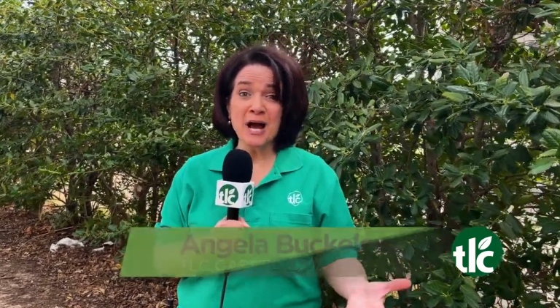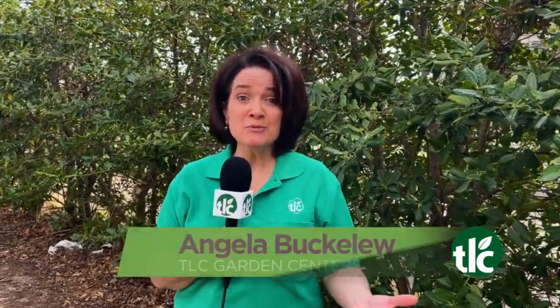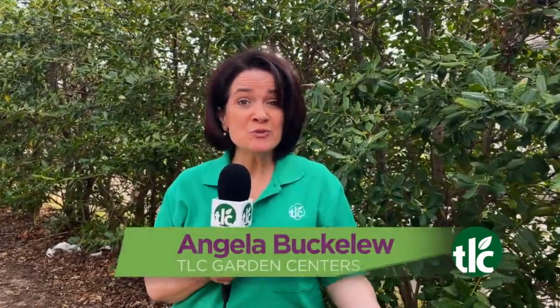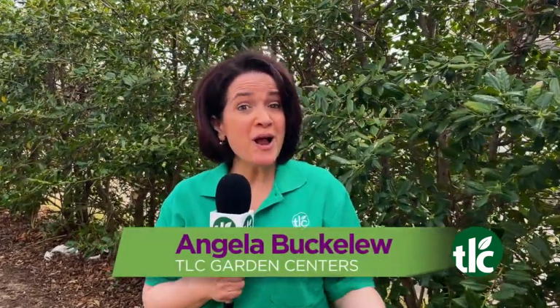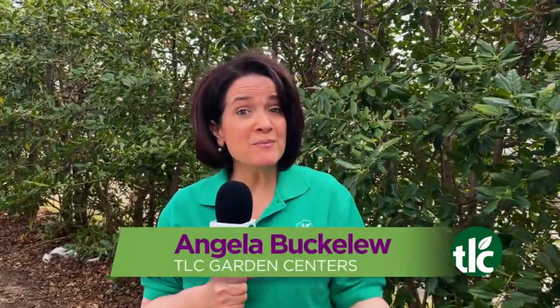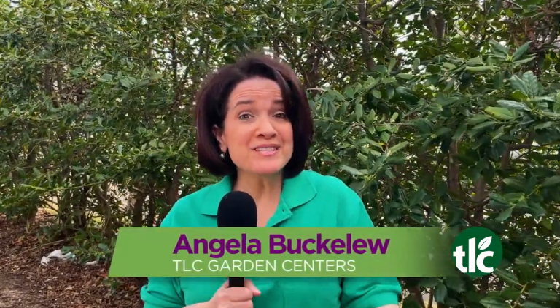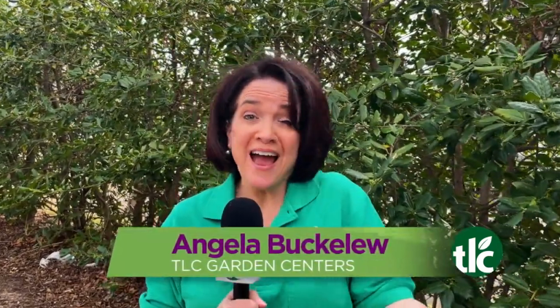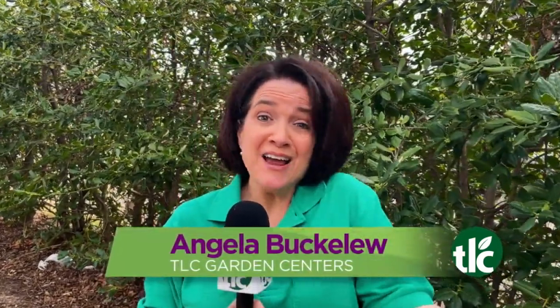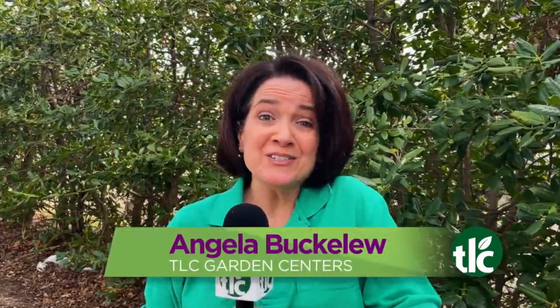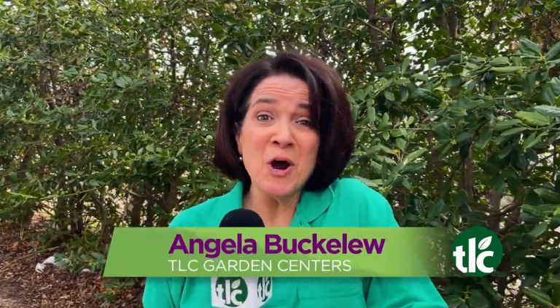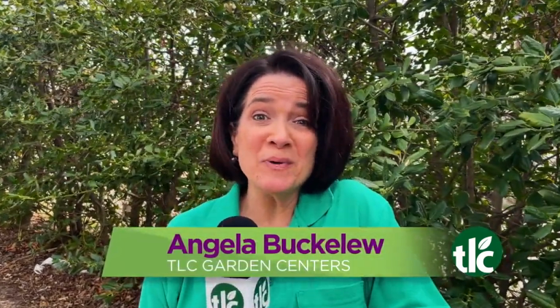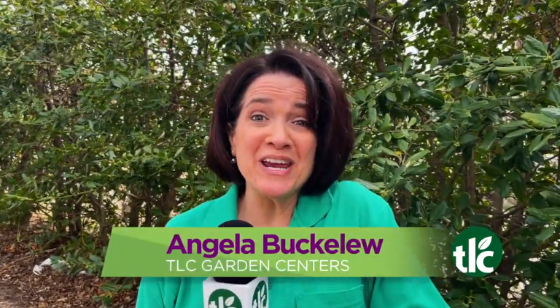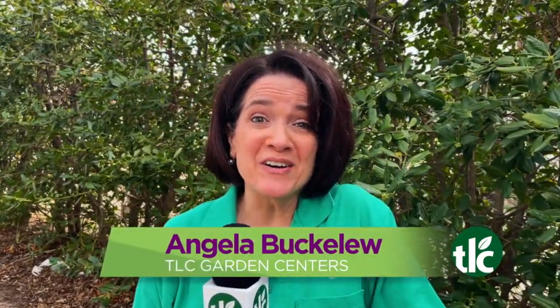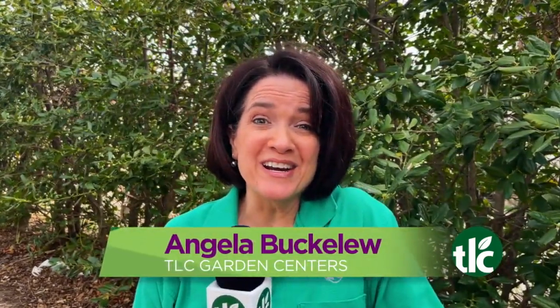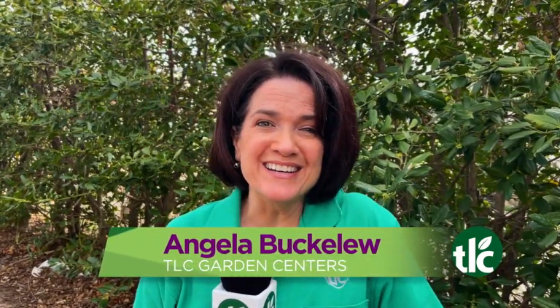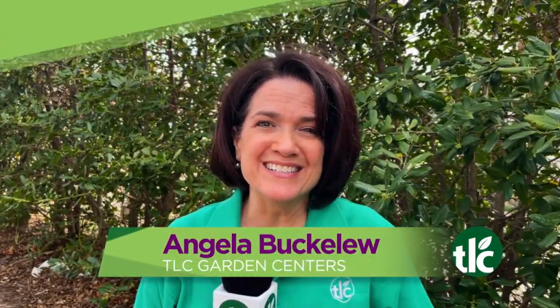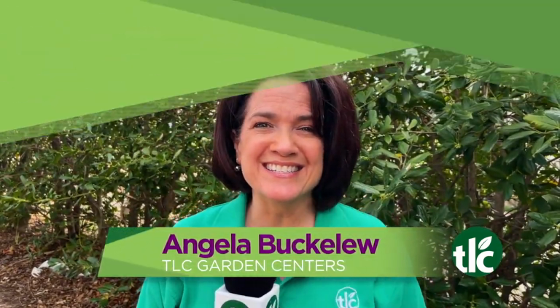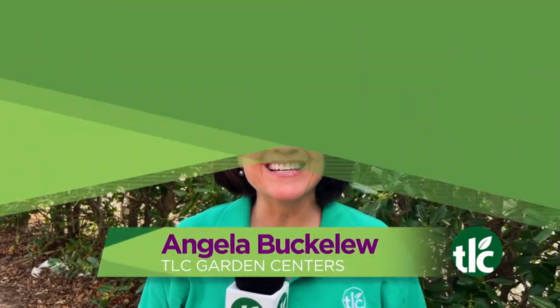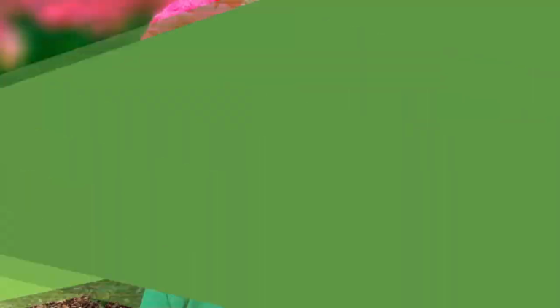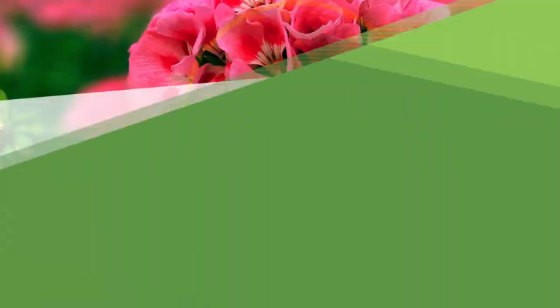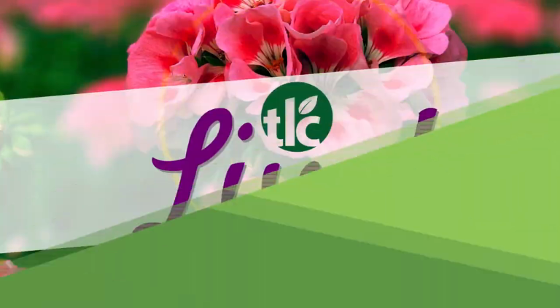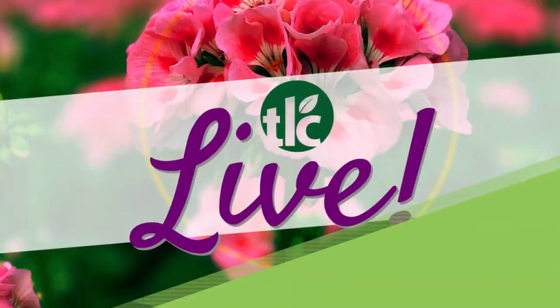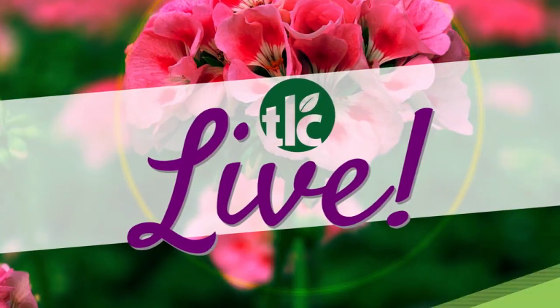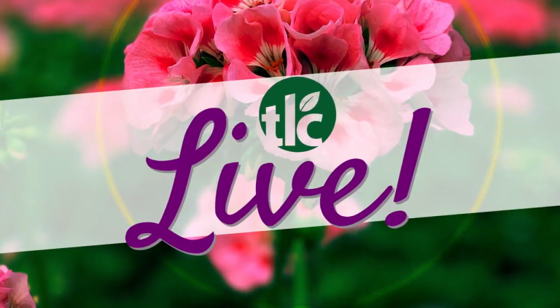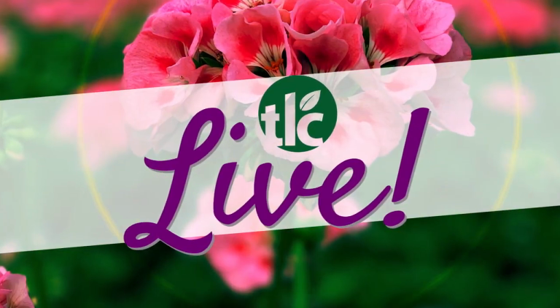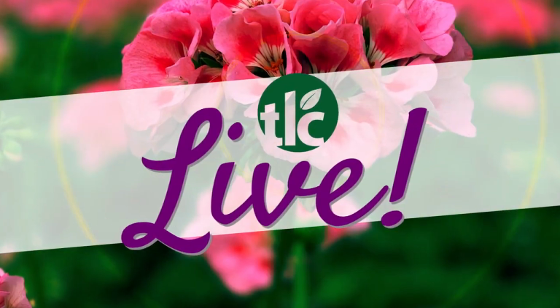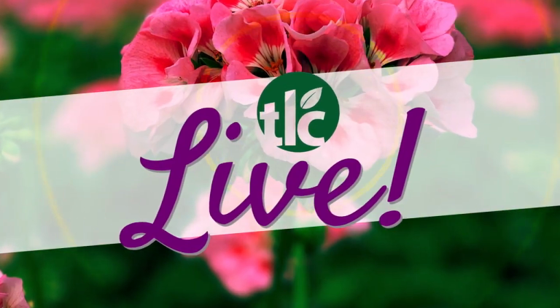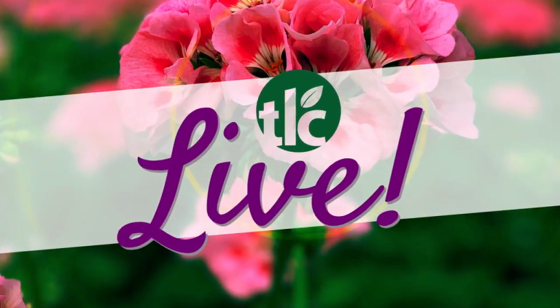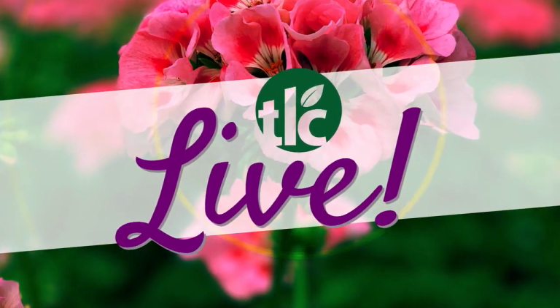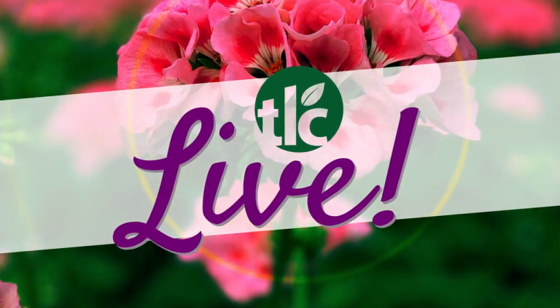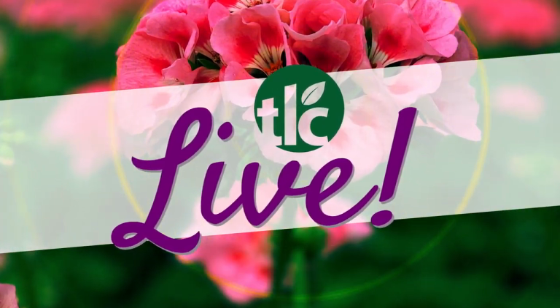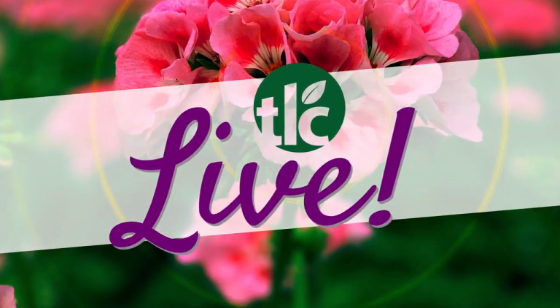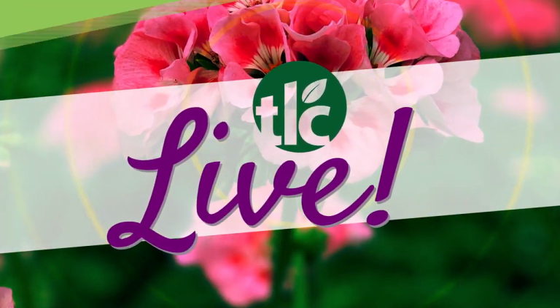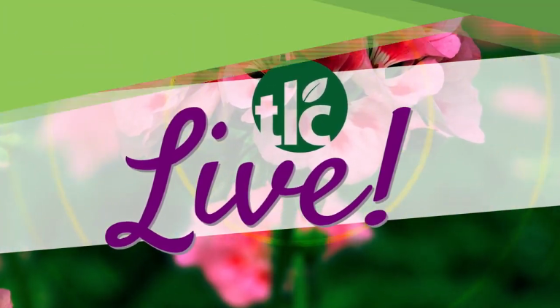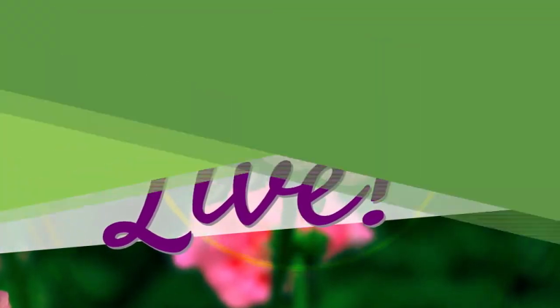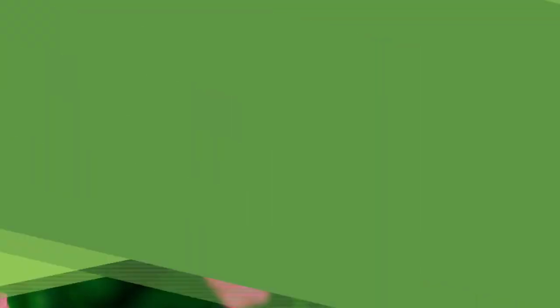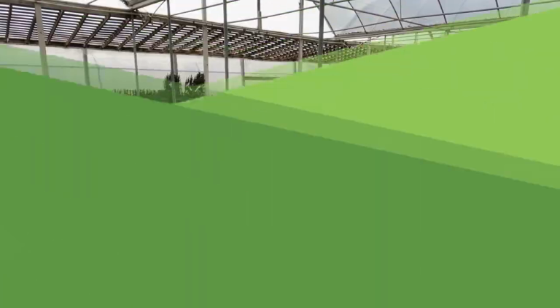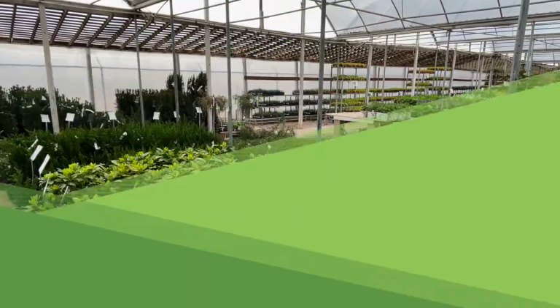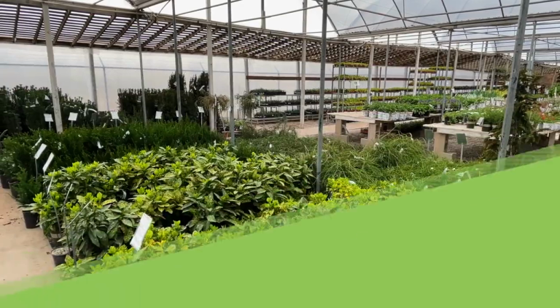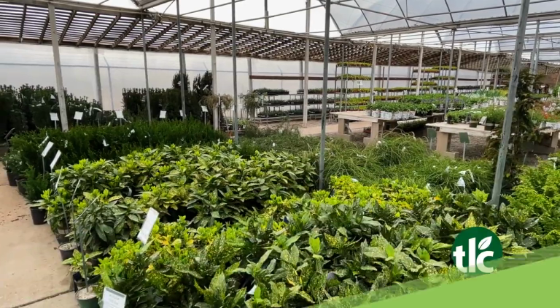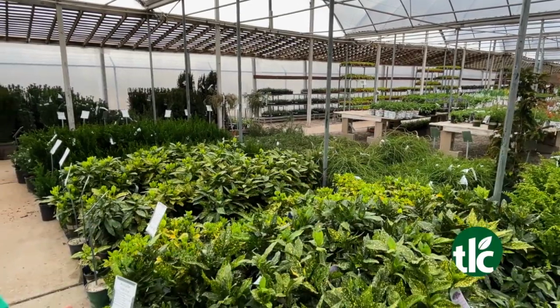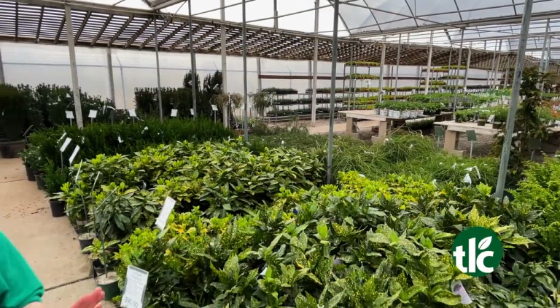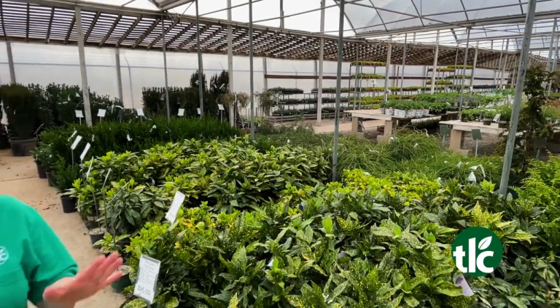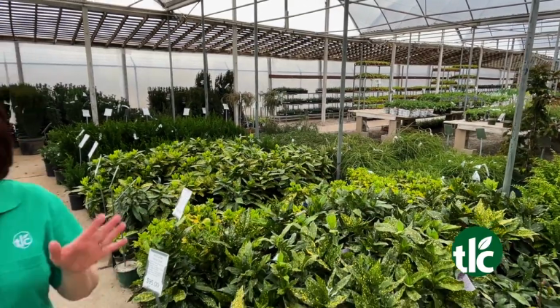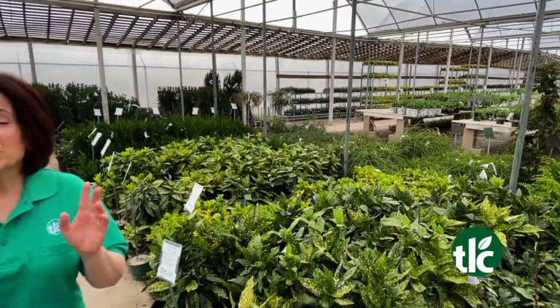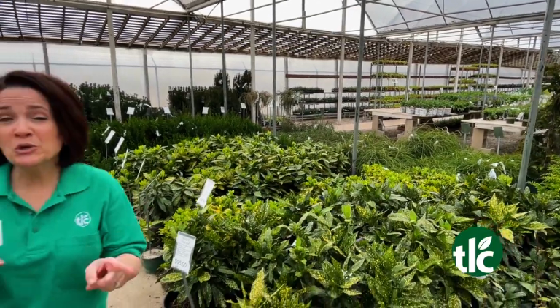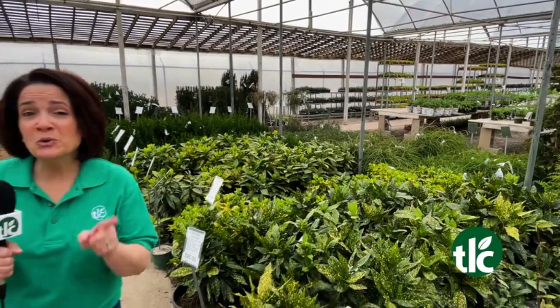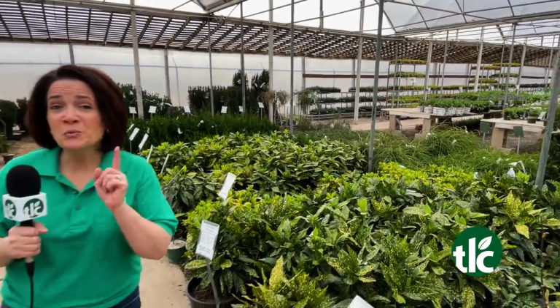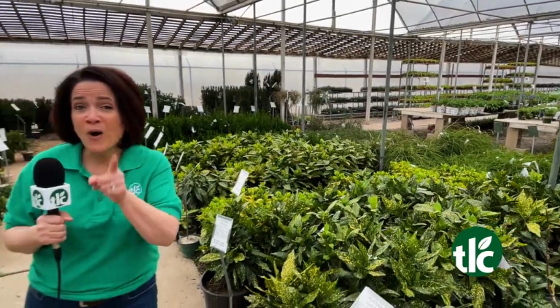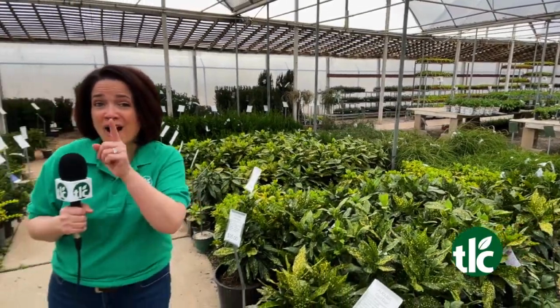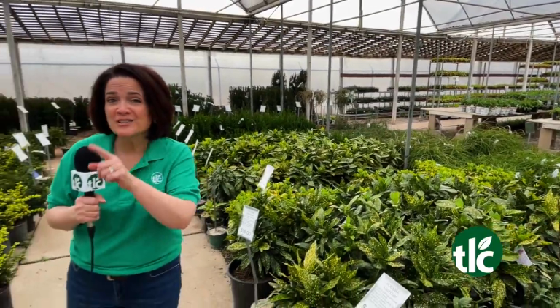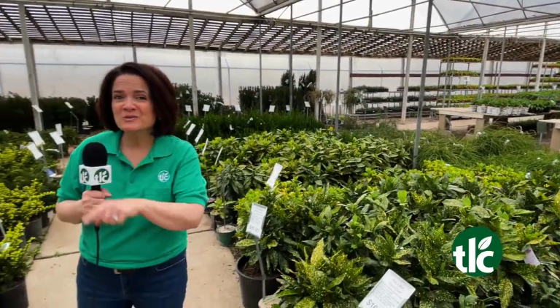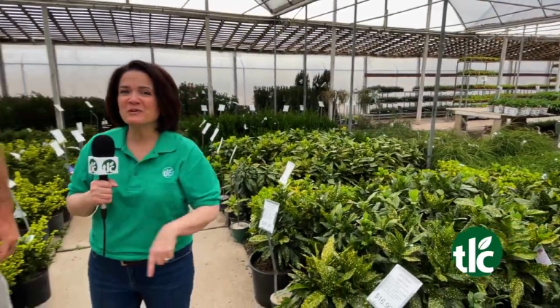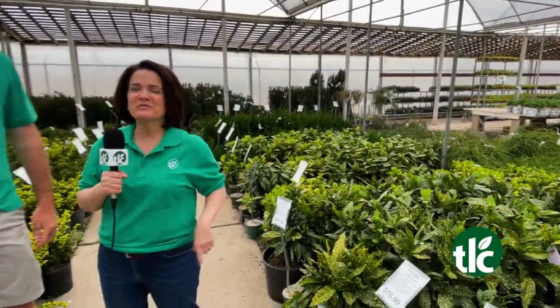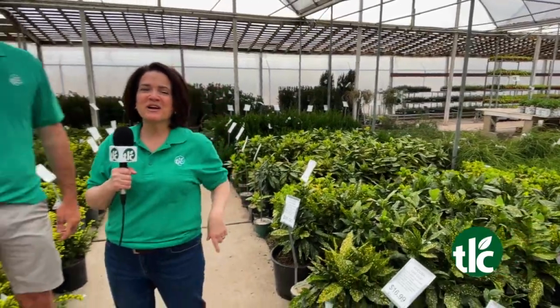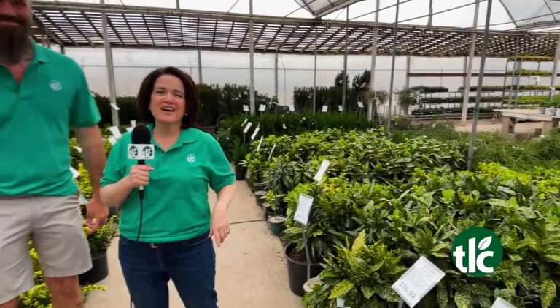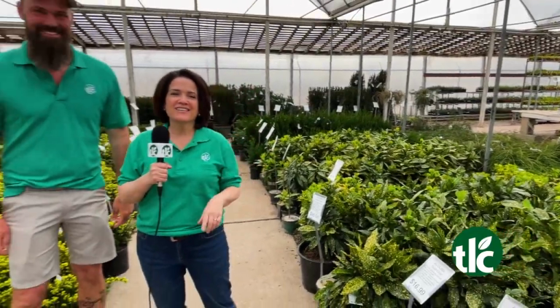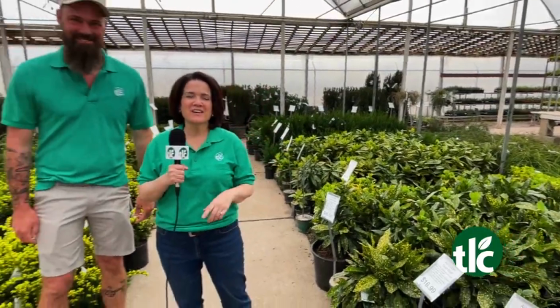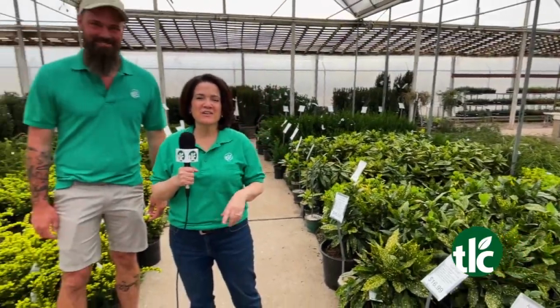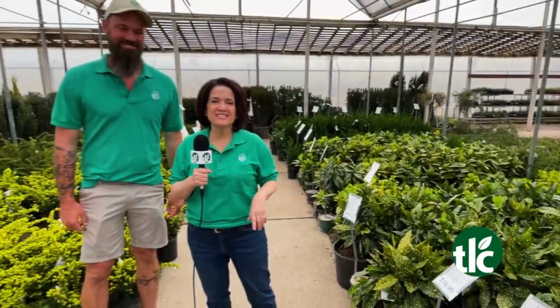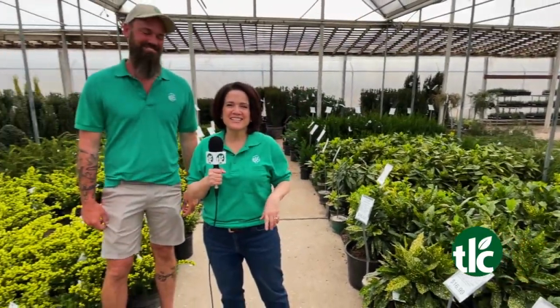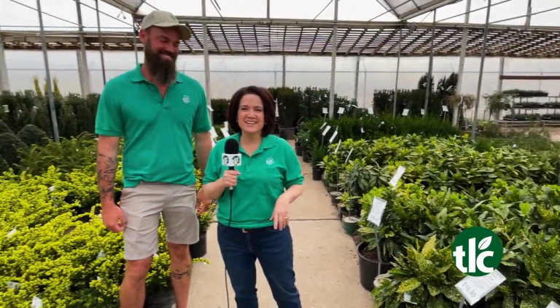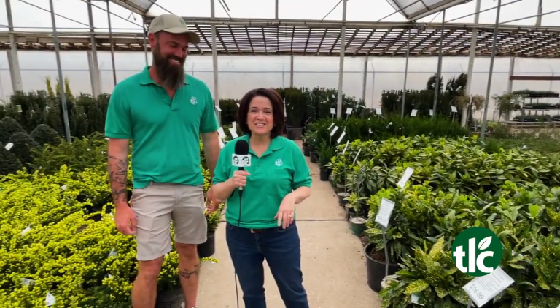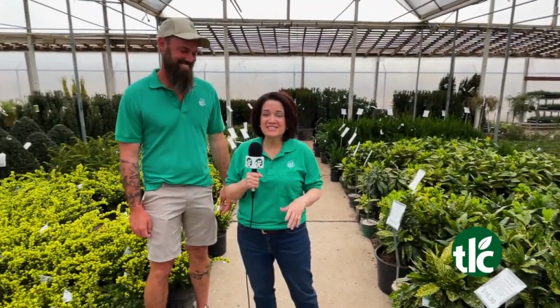Springtime shrubs and topiaries — it's time for TLC Live! Whatever you want, we've got it here at TLC.